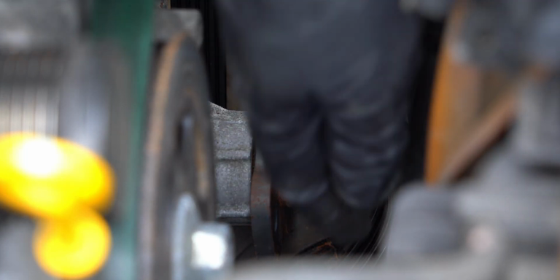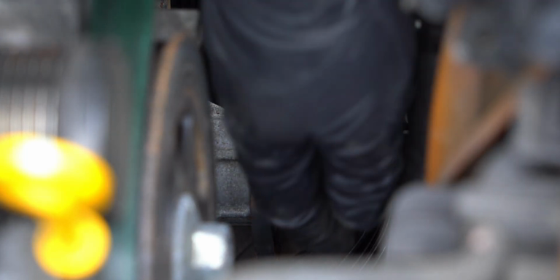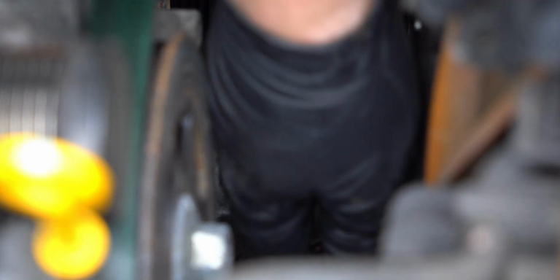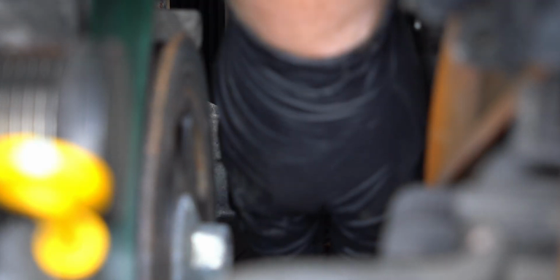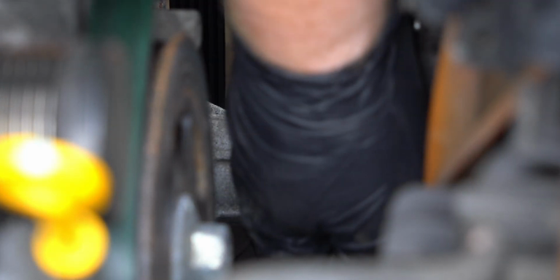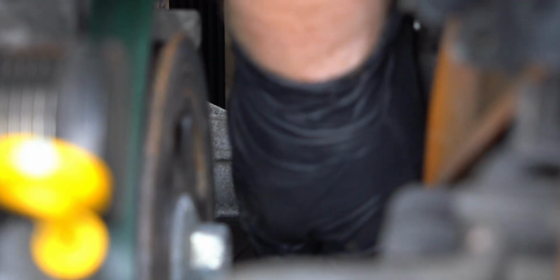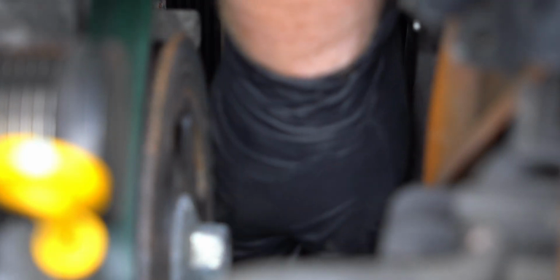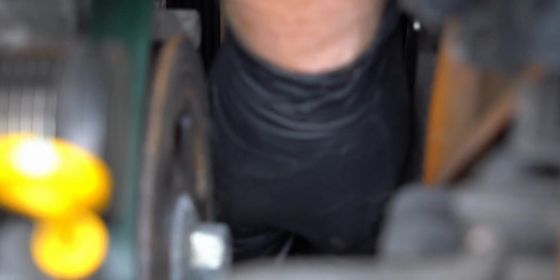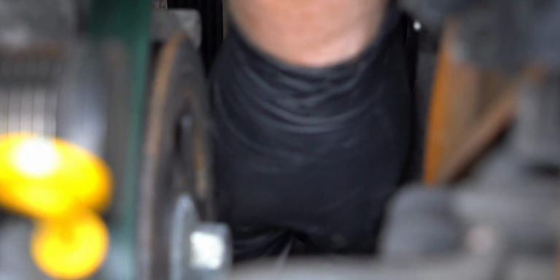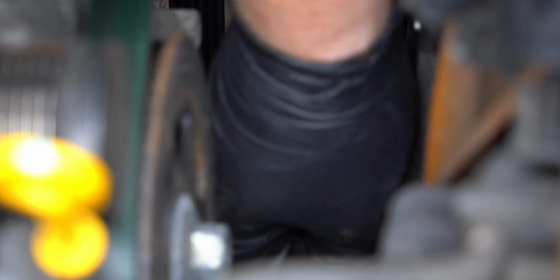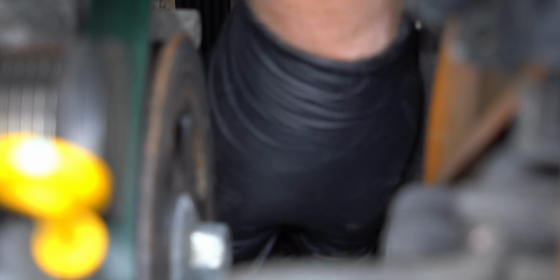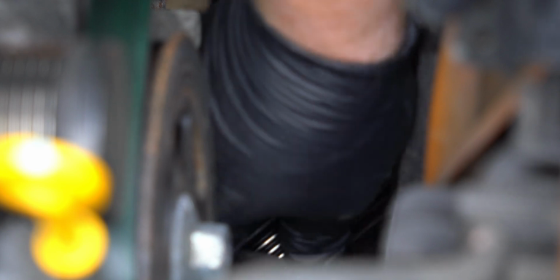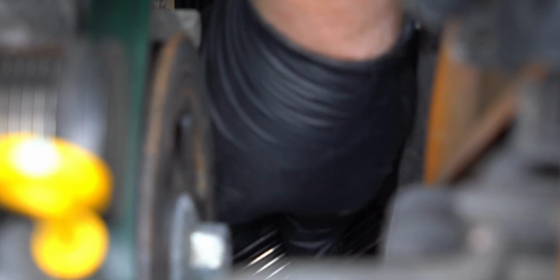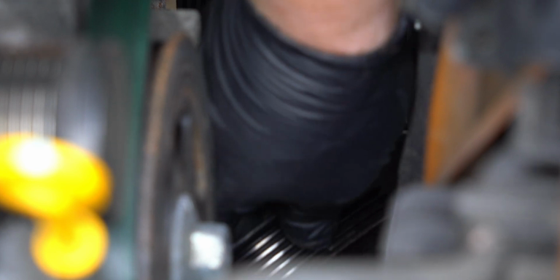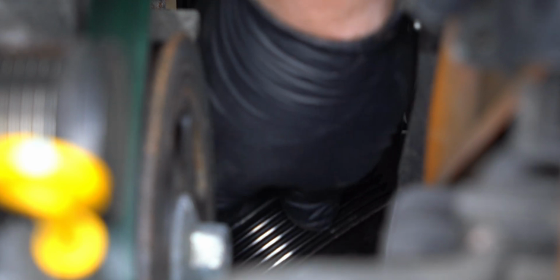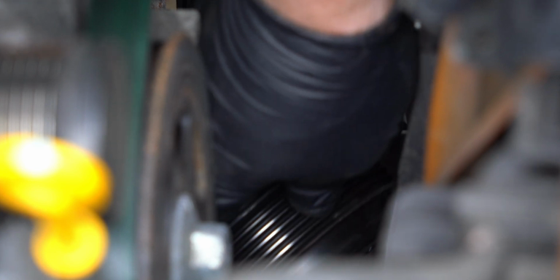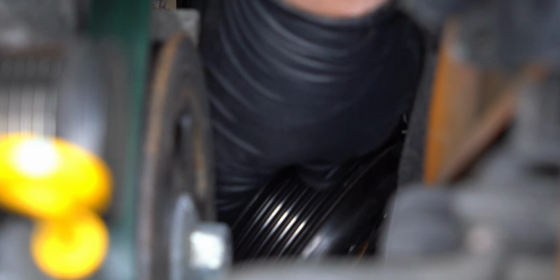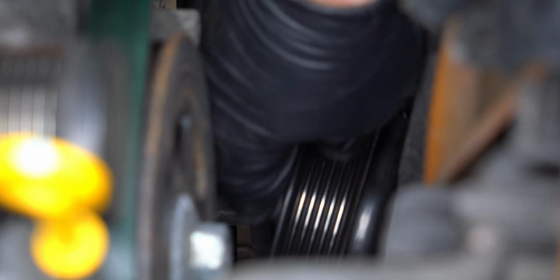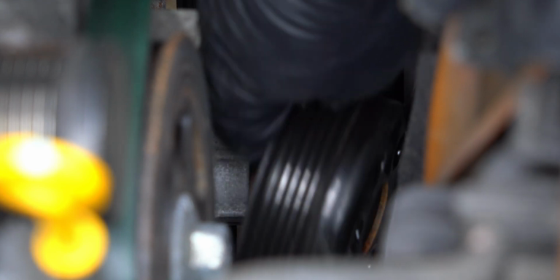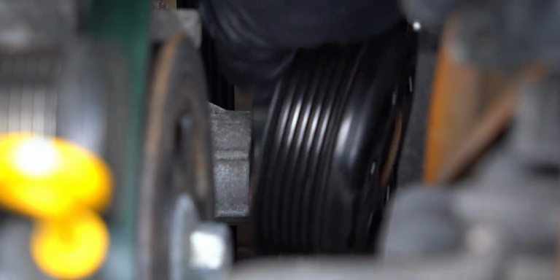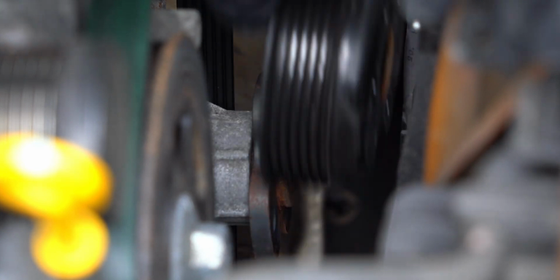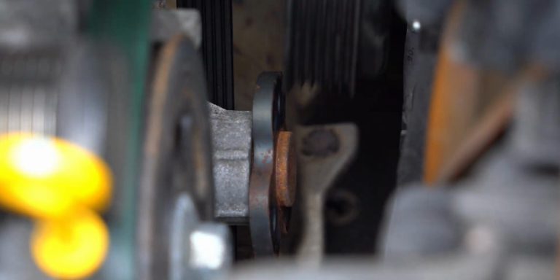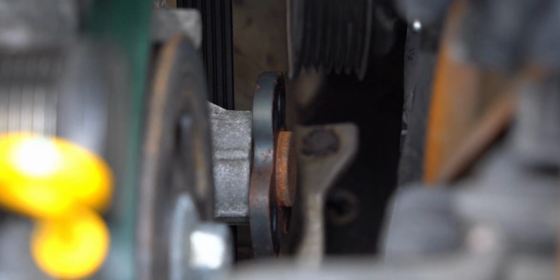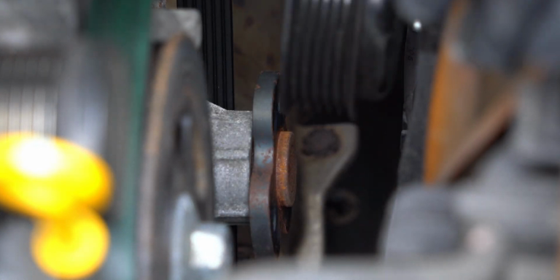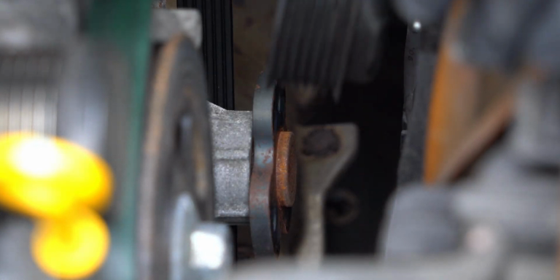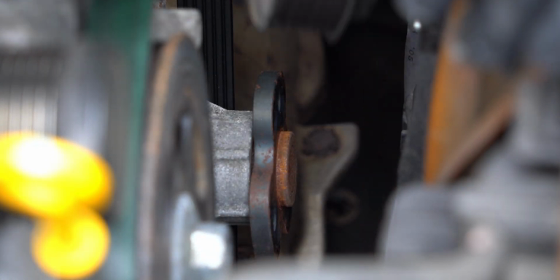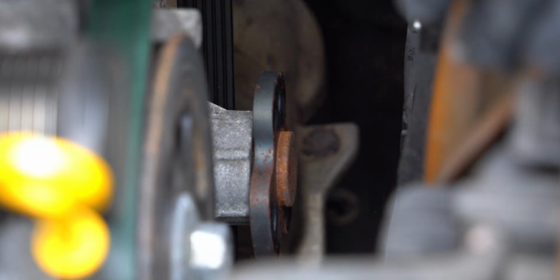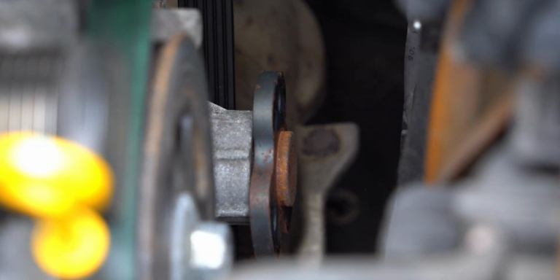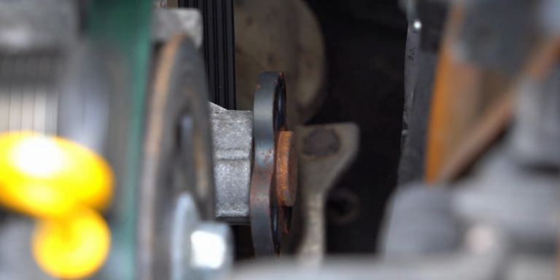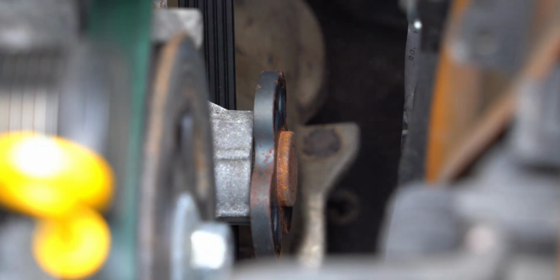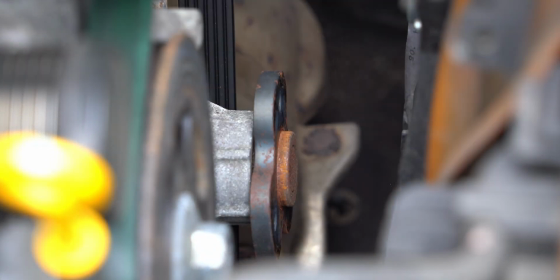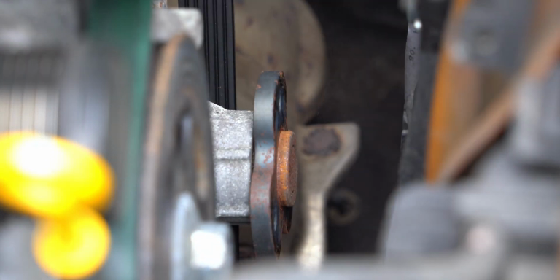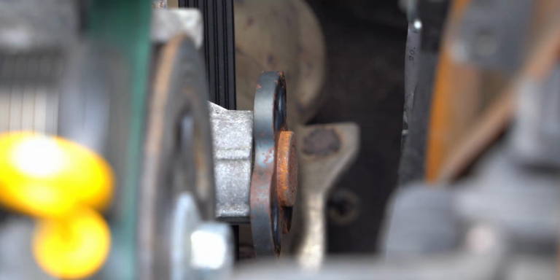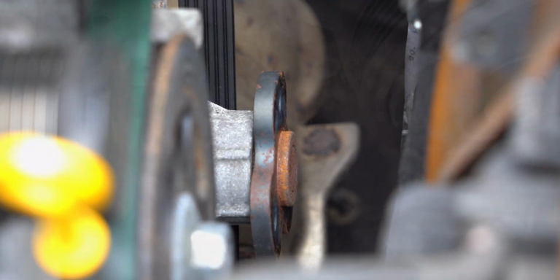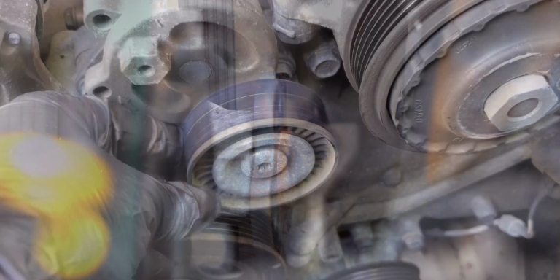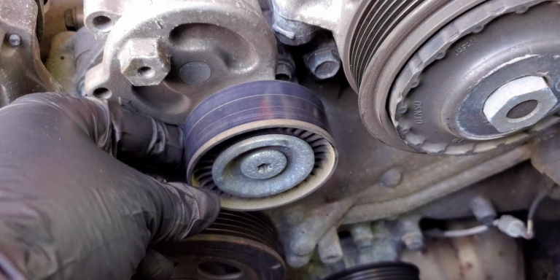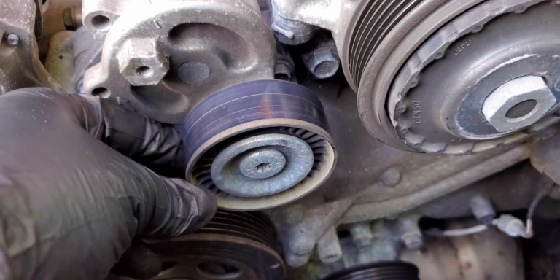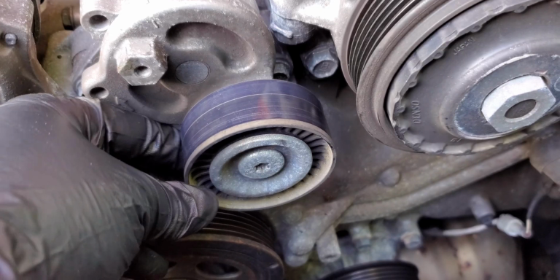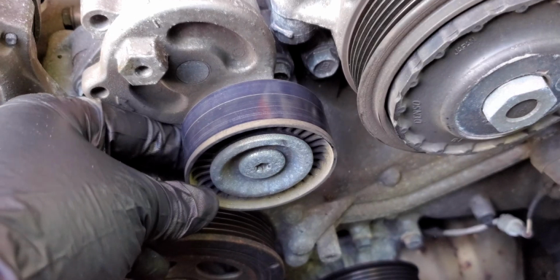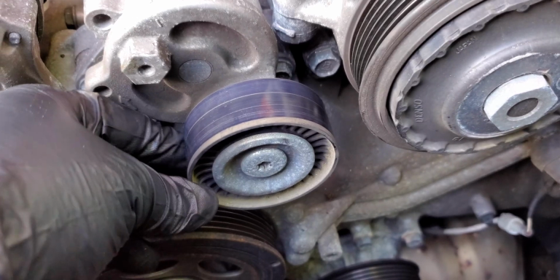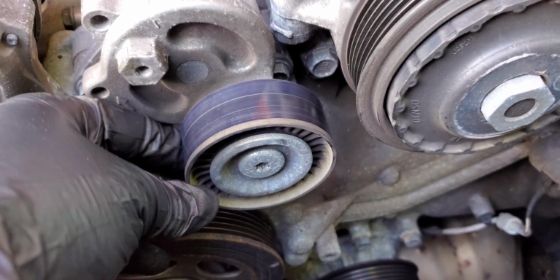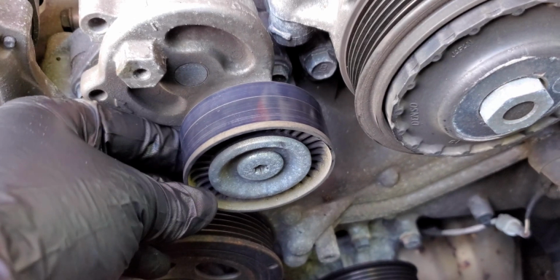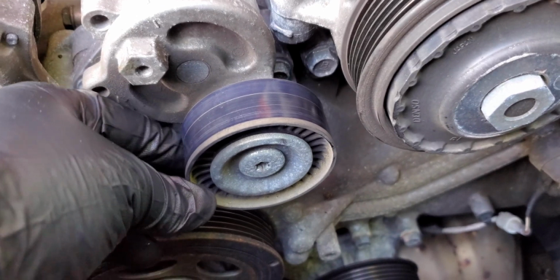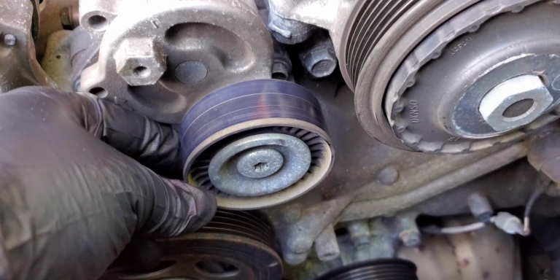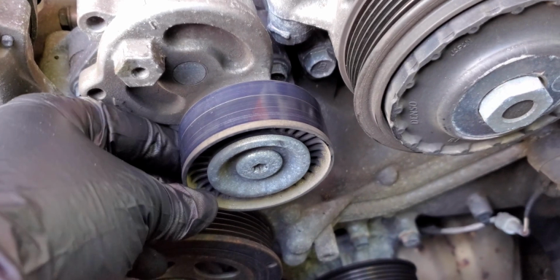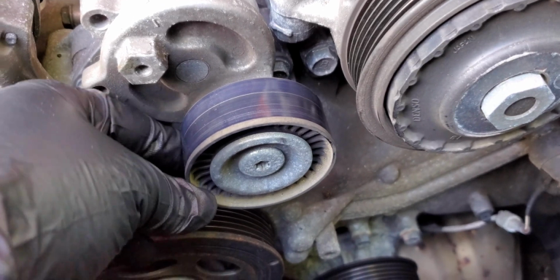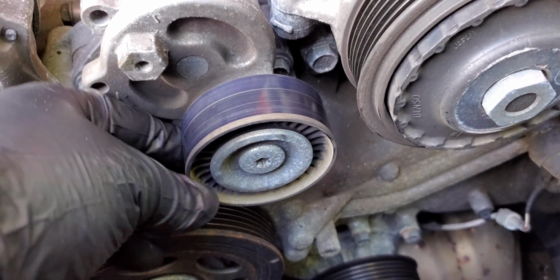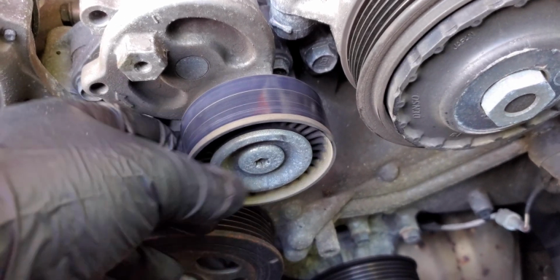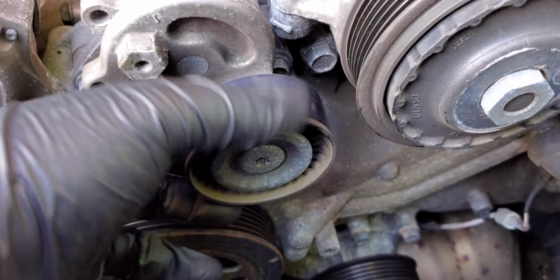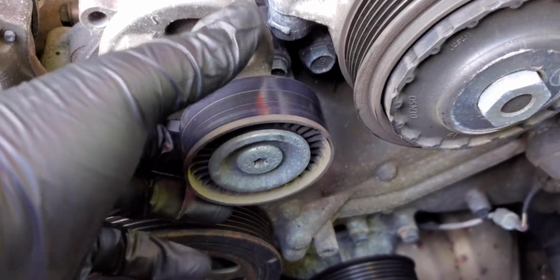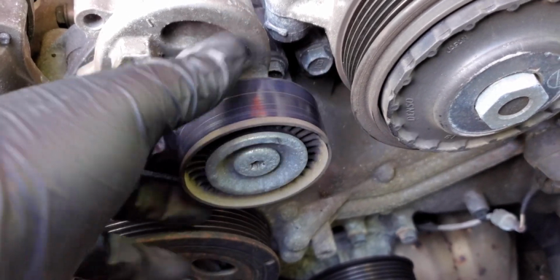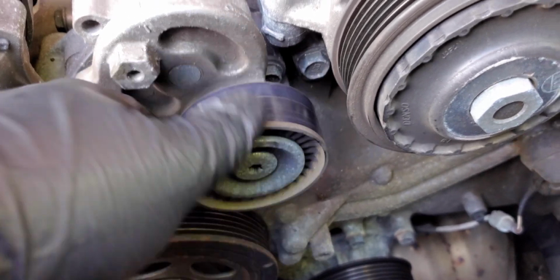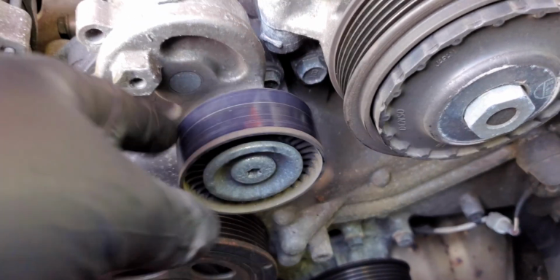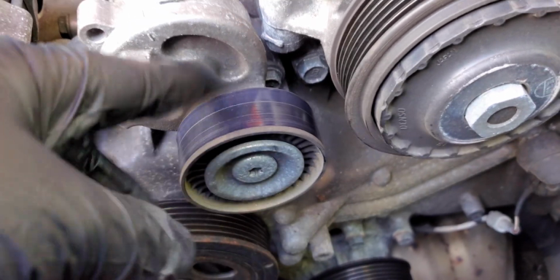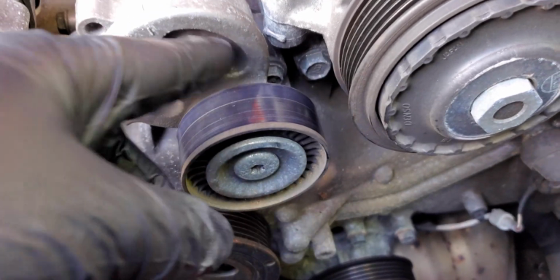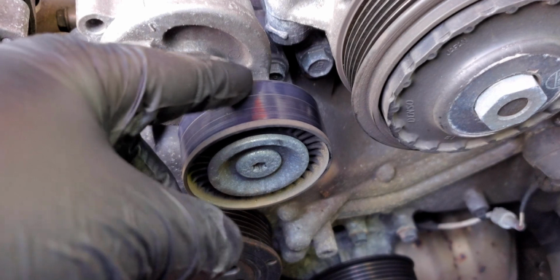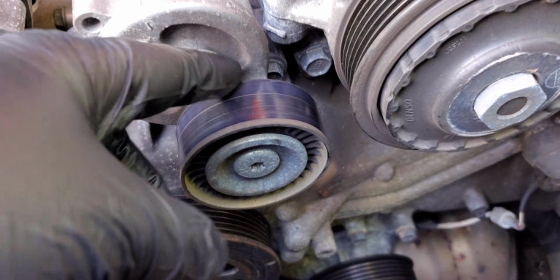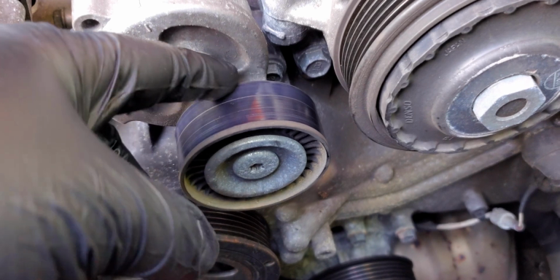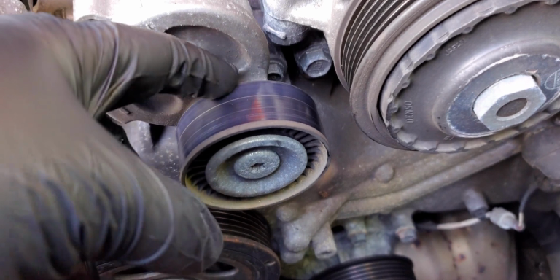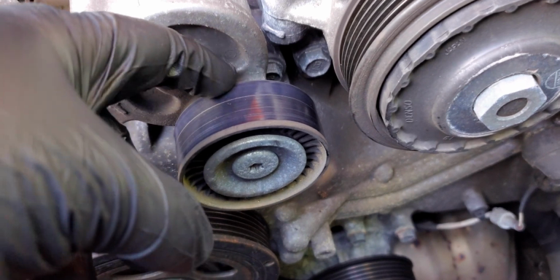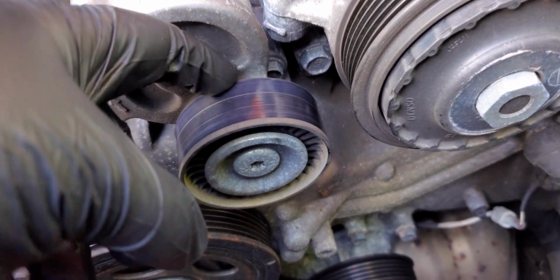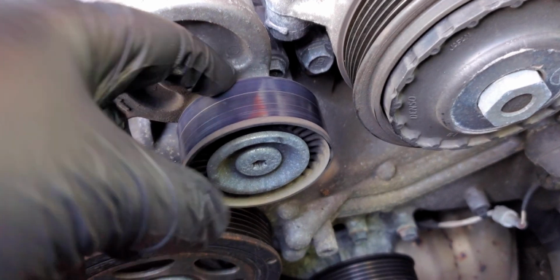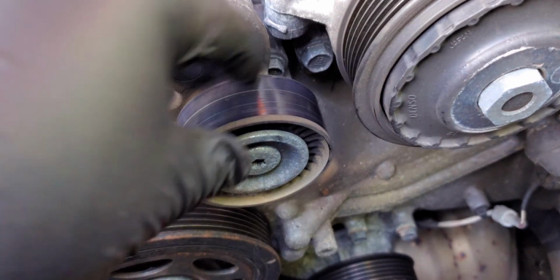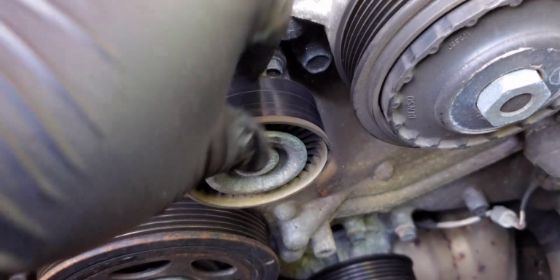While you have the belt off, it's a good time to check that your other pulleys are in good shape. Check for general damage, as well as bearing play and noise.